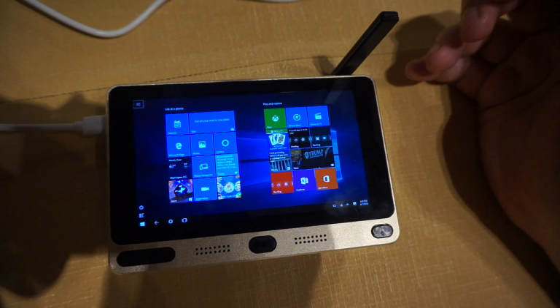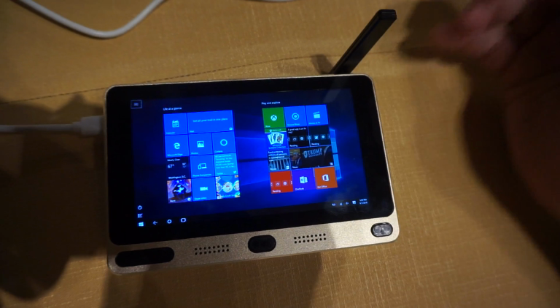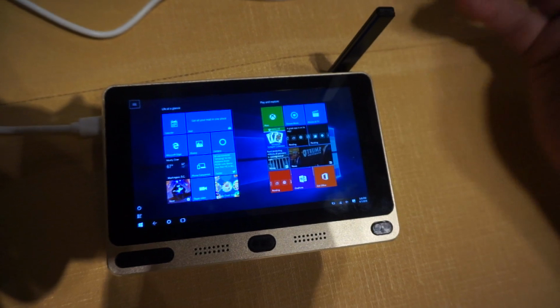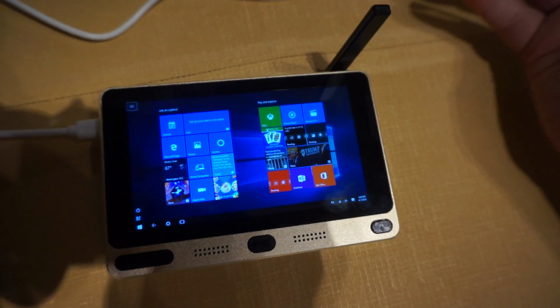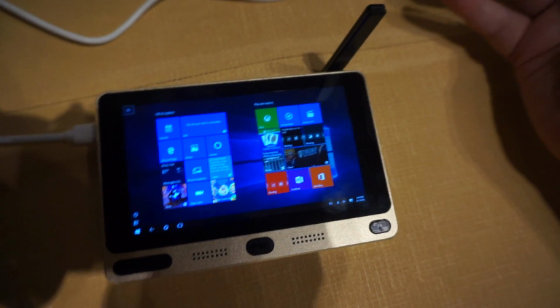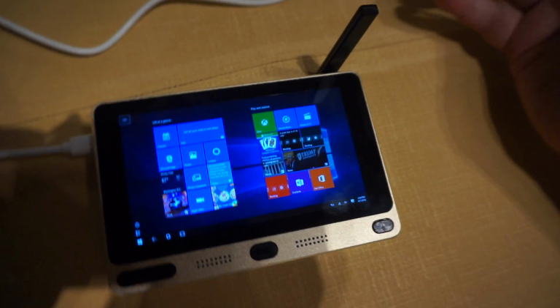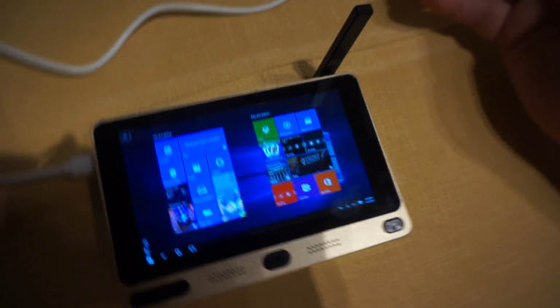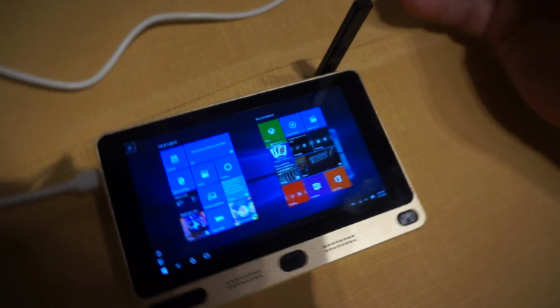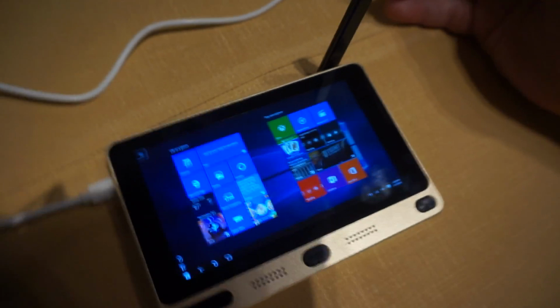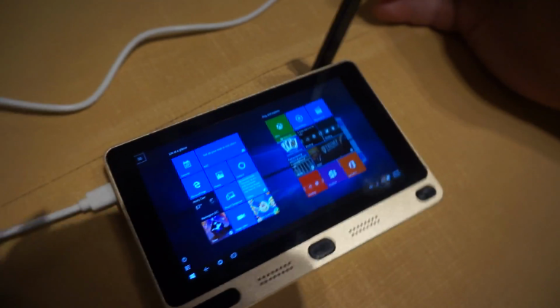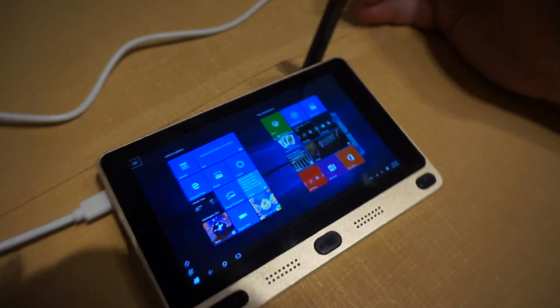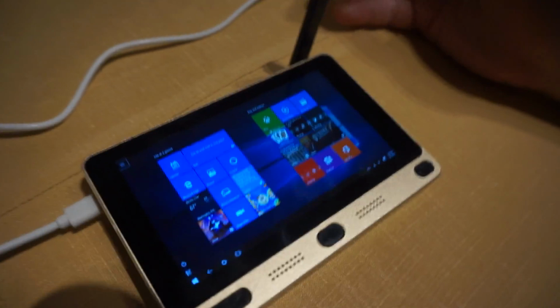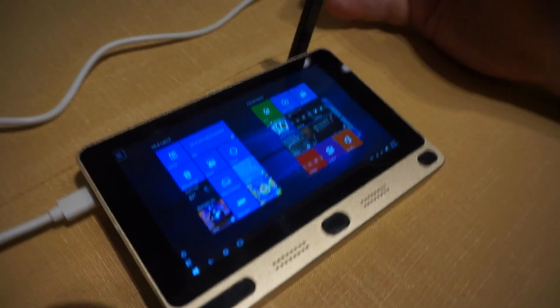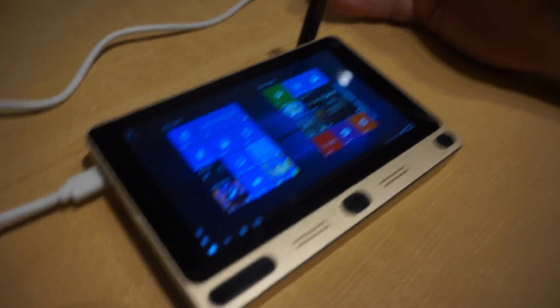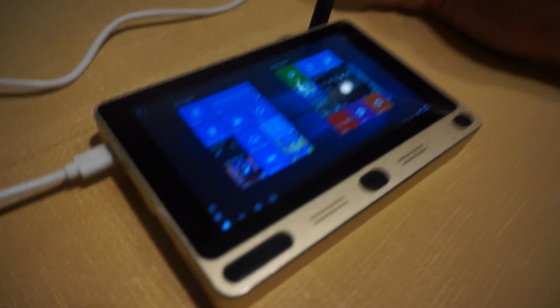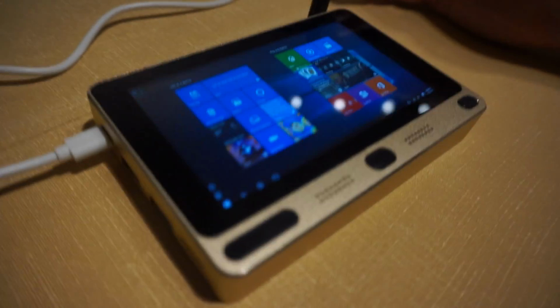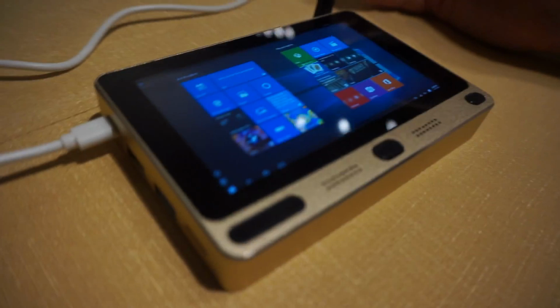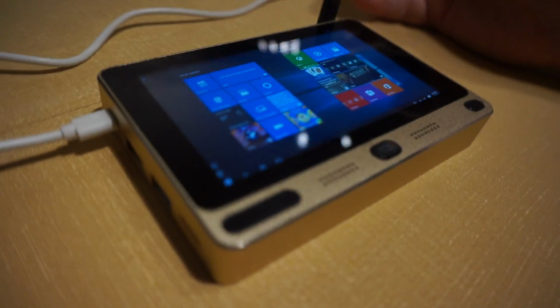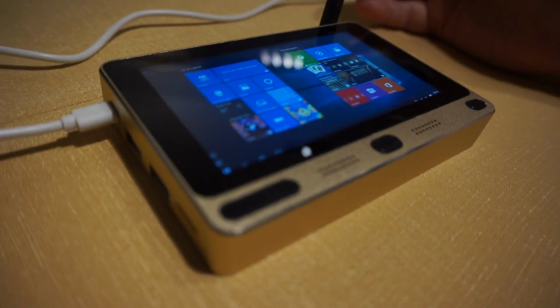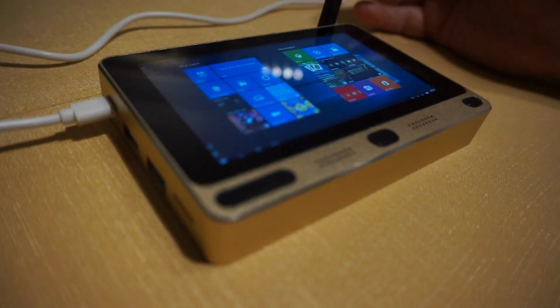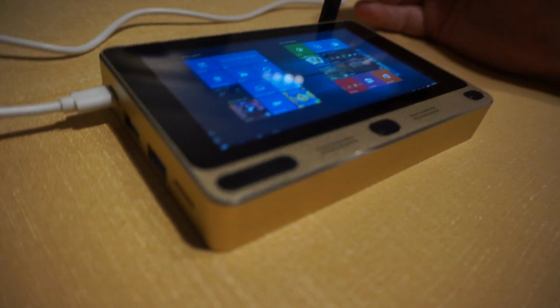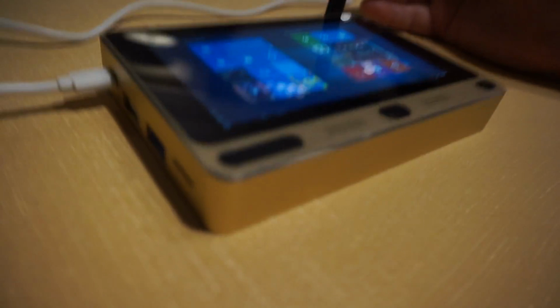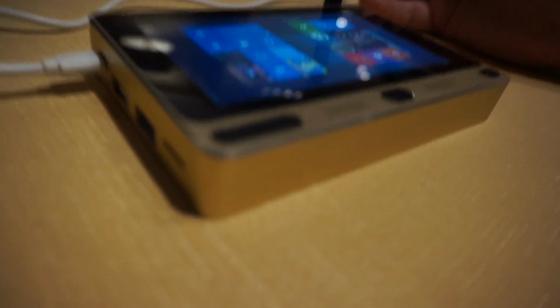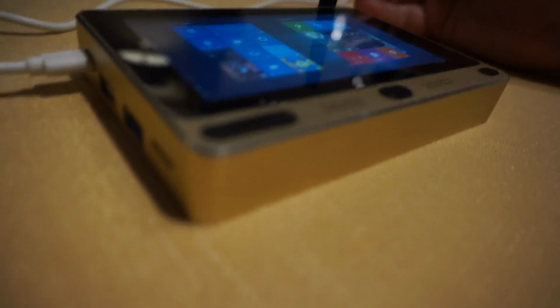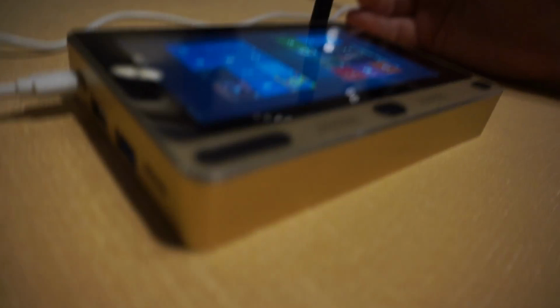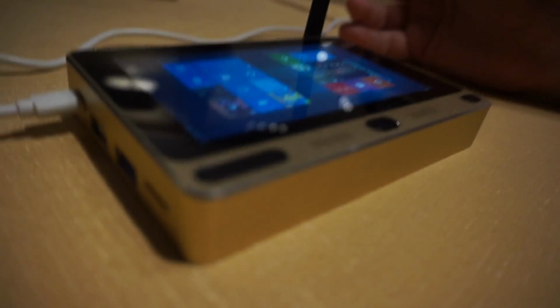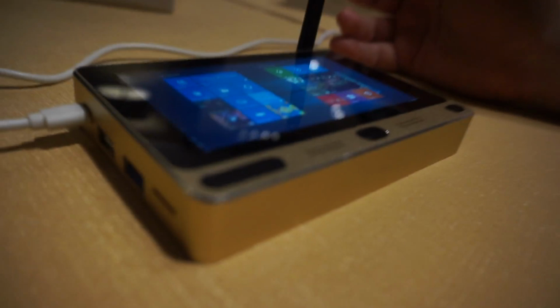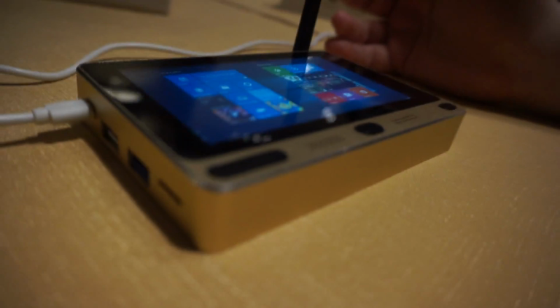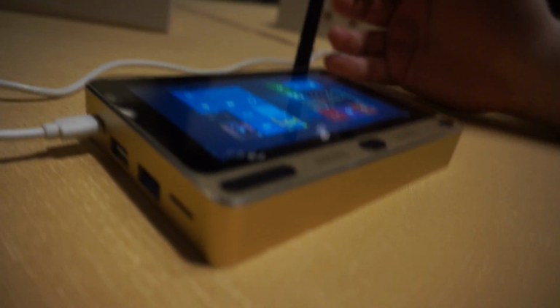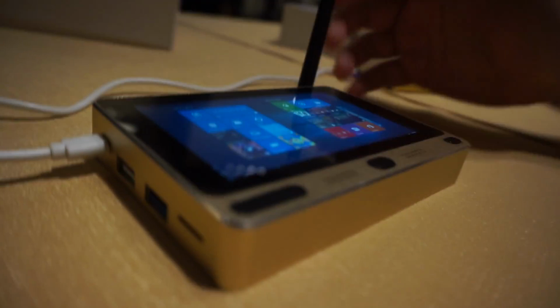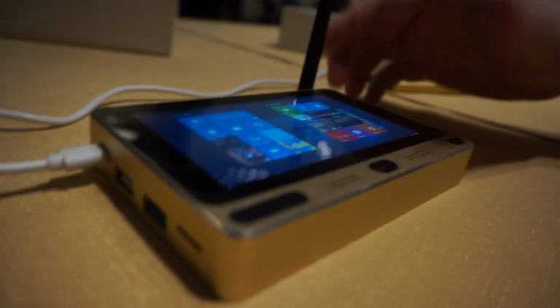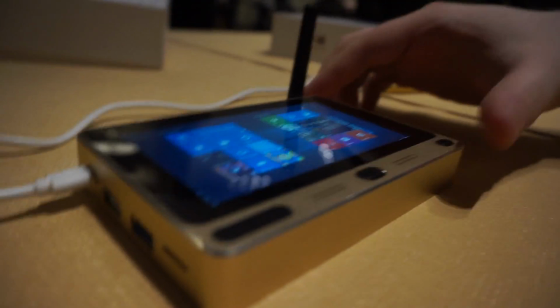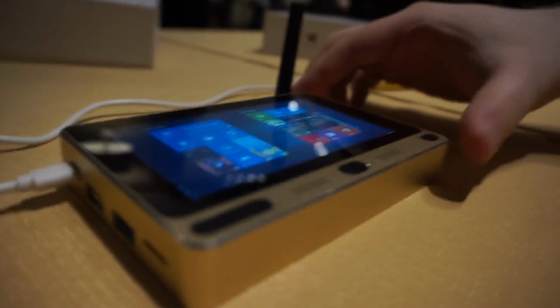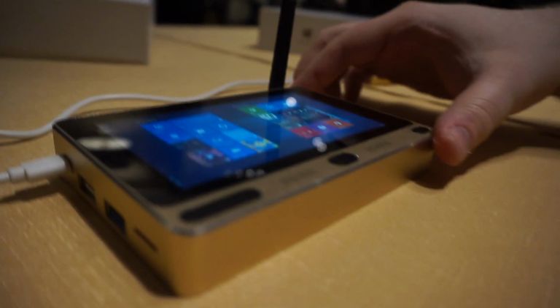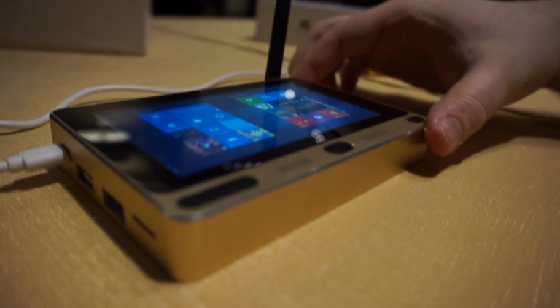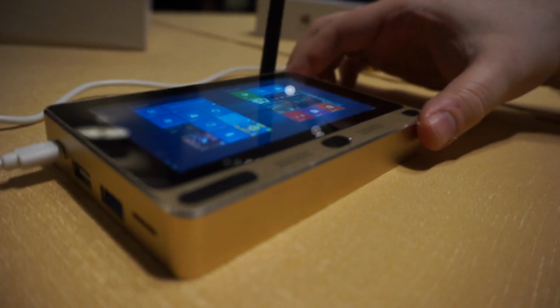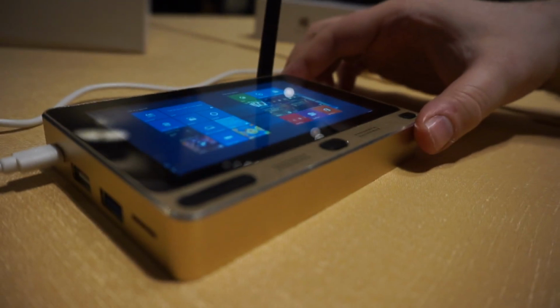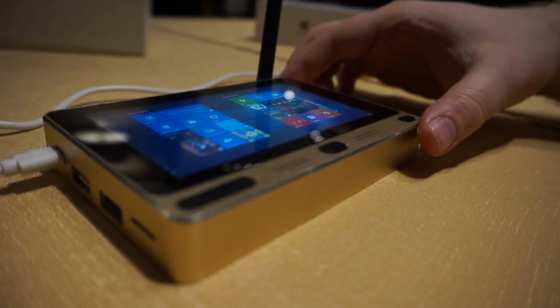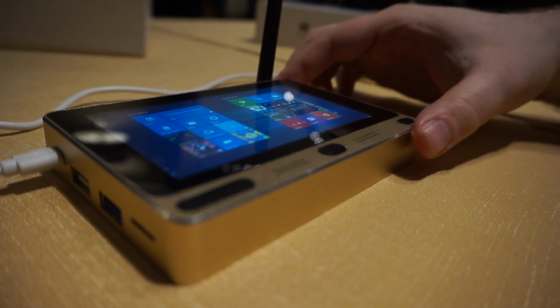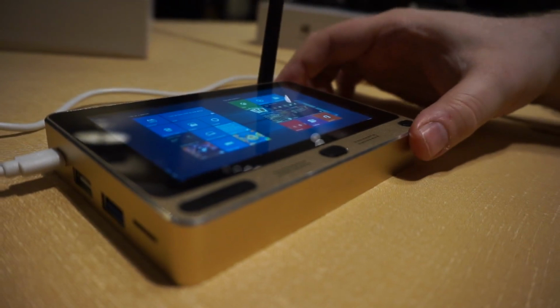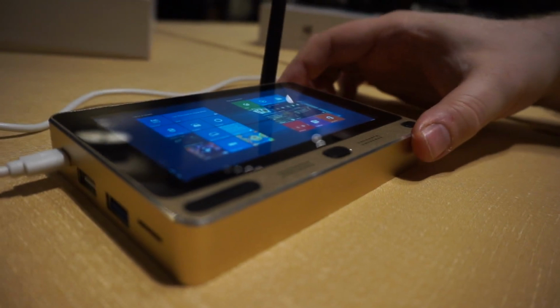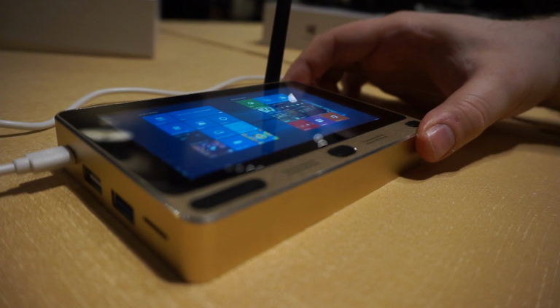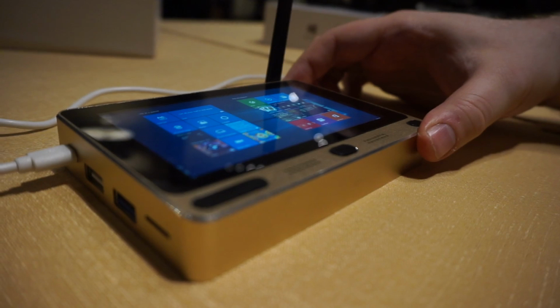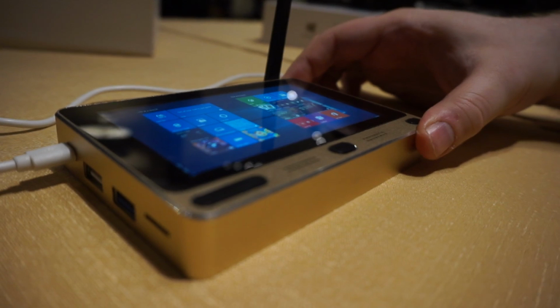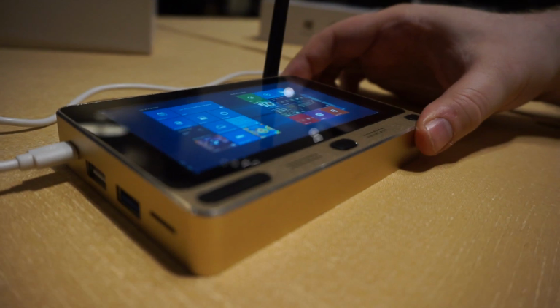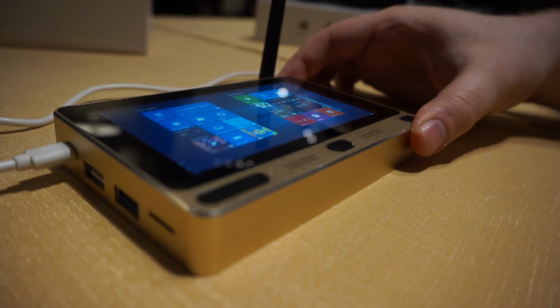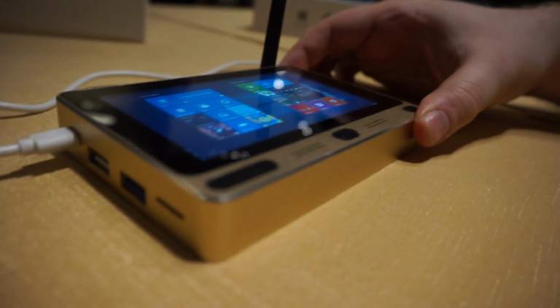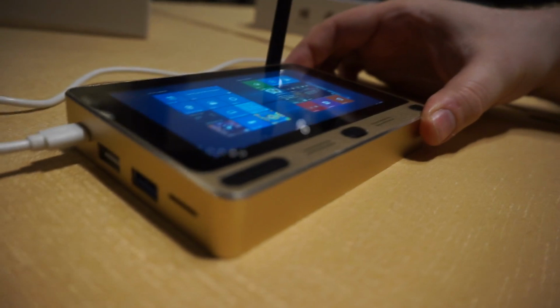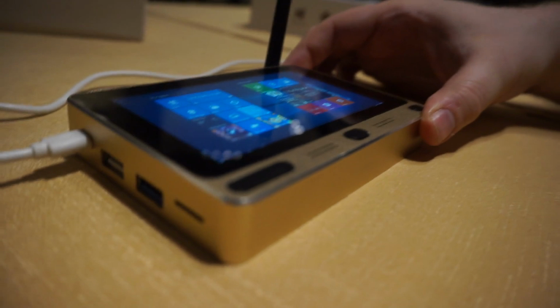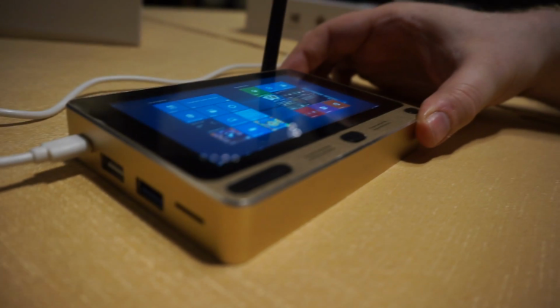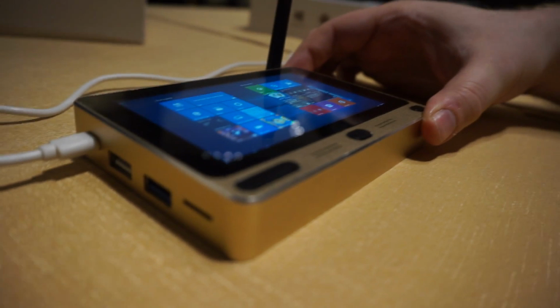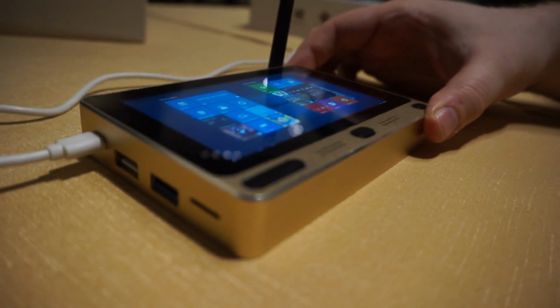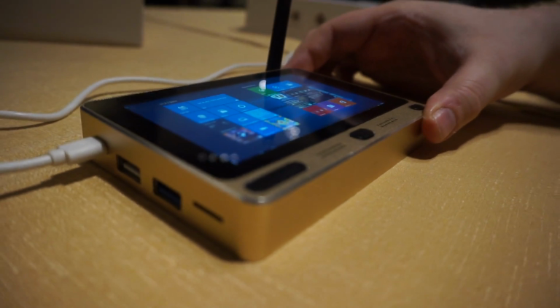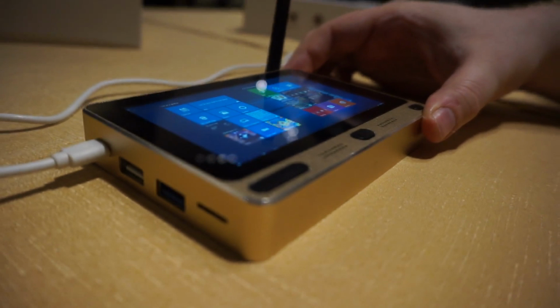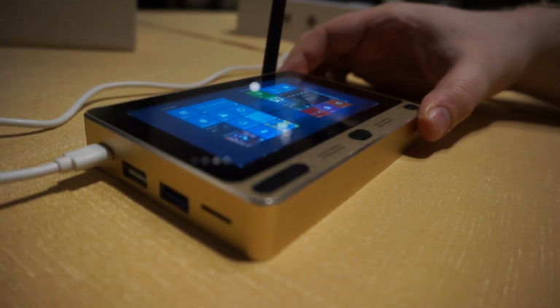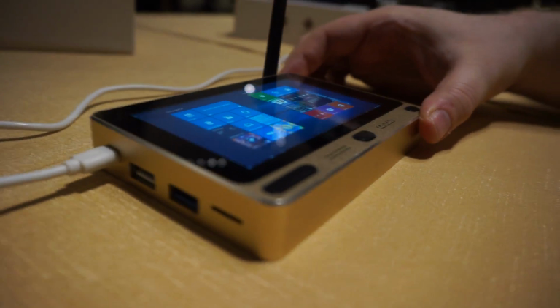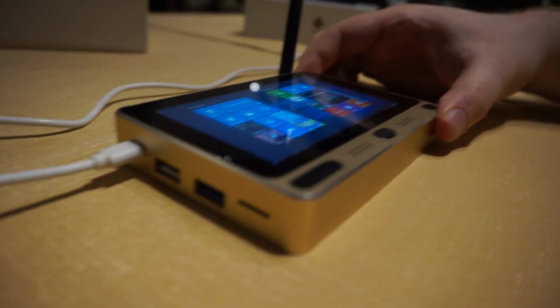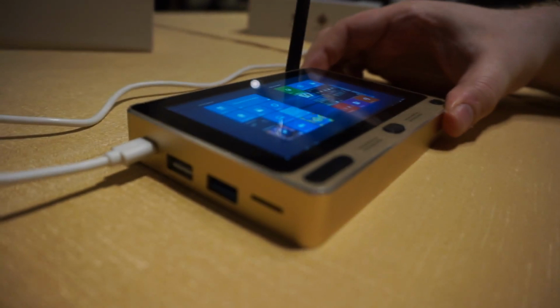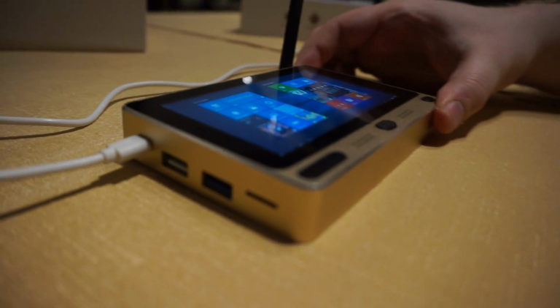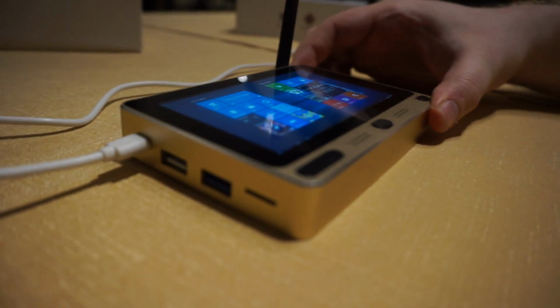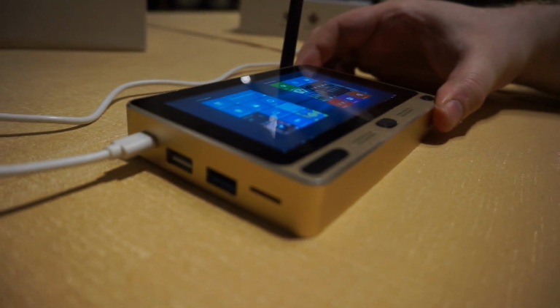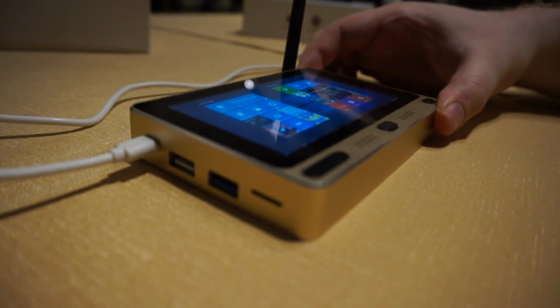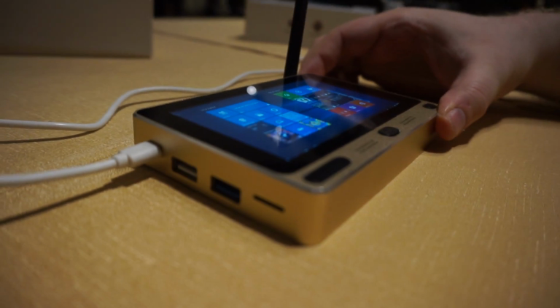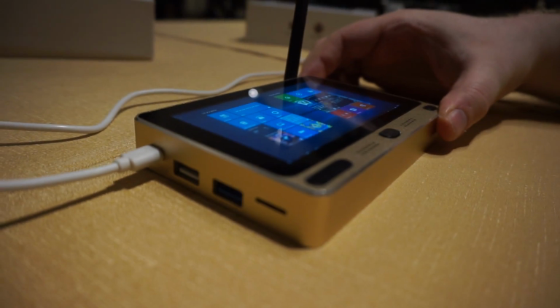That's just a quick look at the GOLA-1, an inexpensive Windows mini PC tablet.